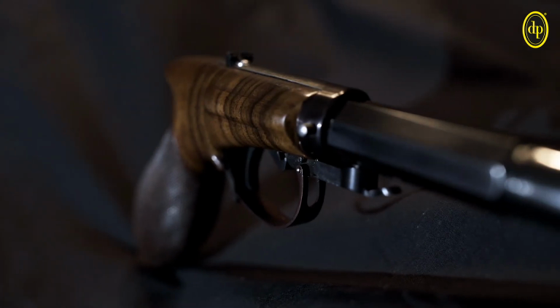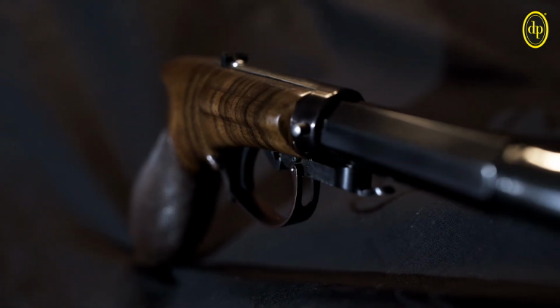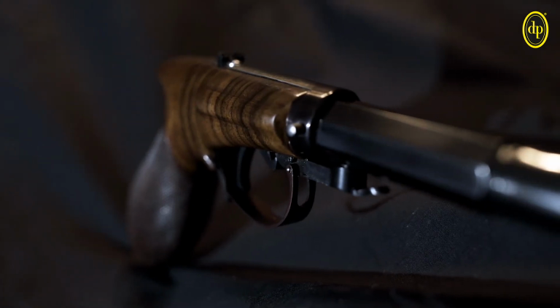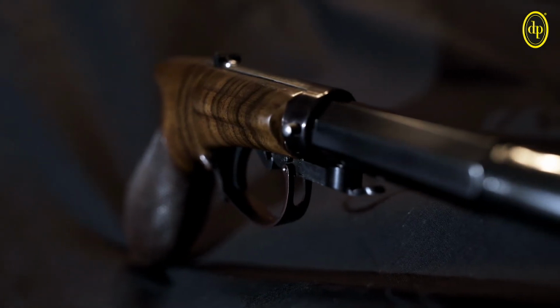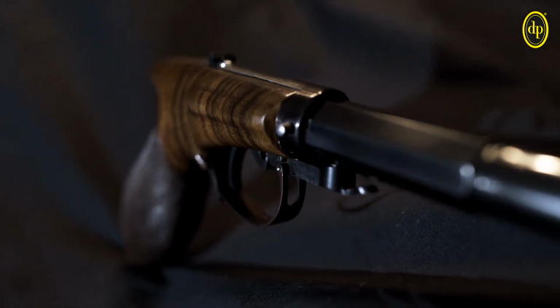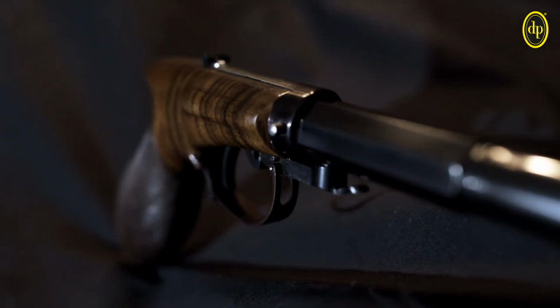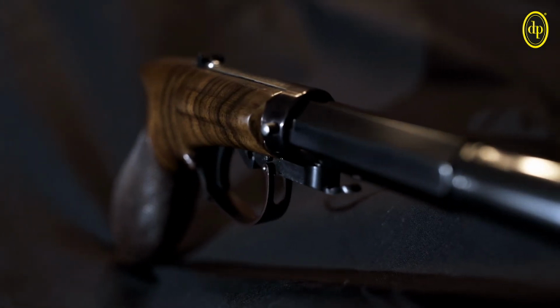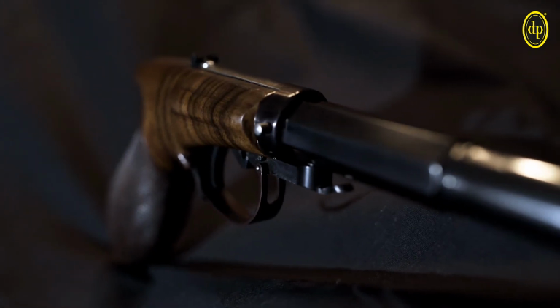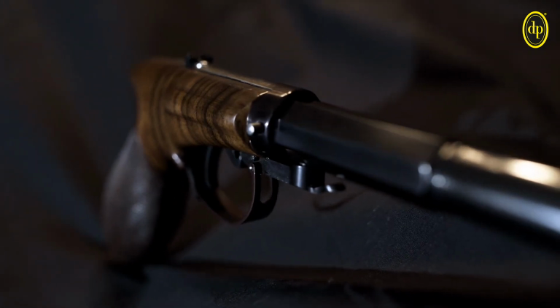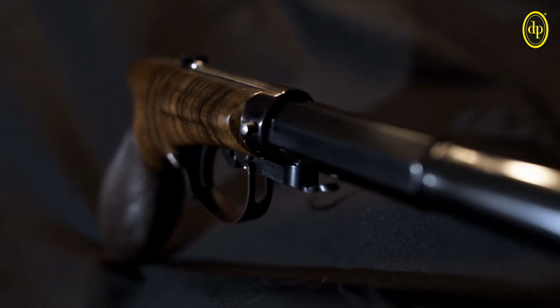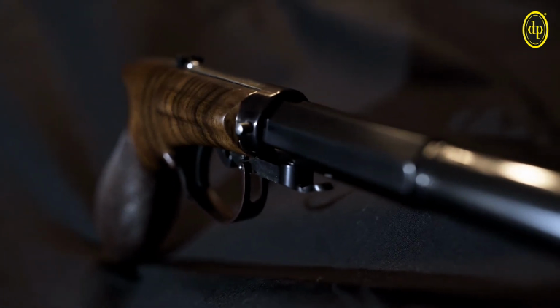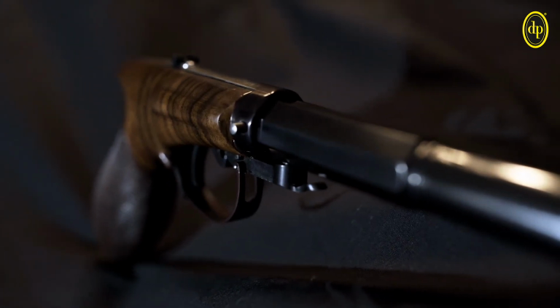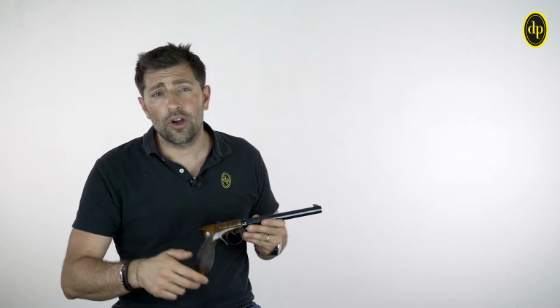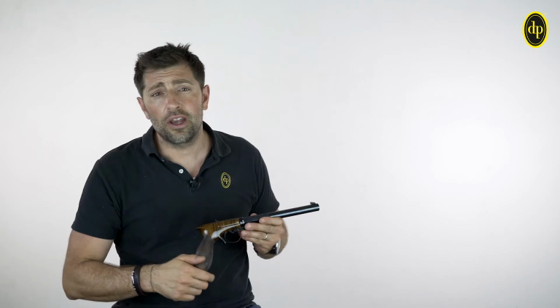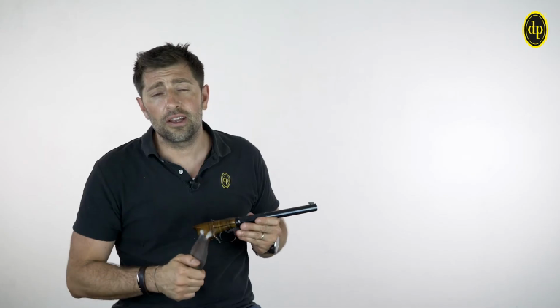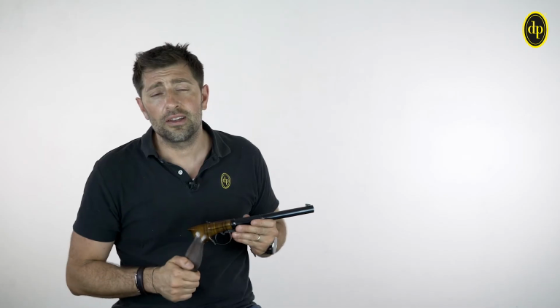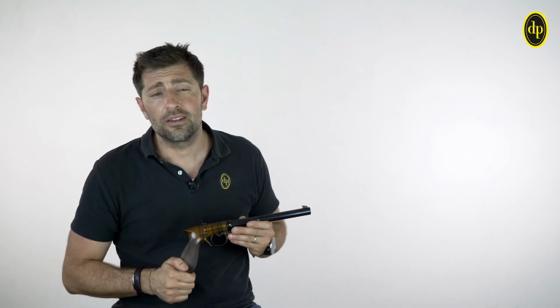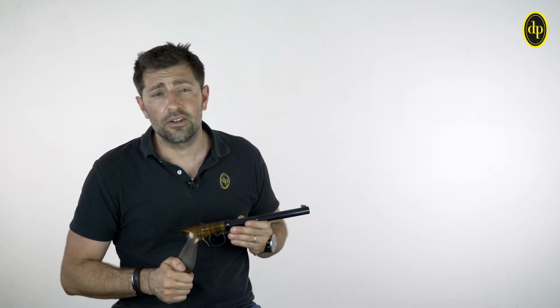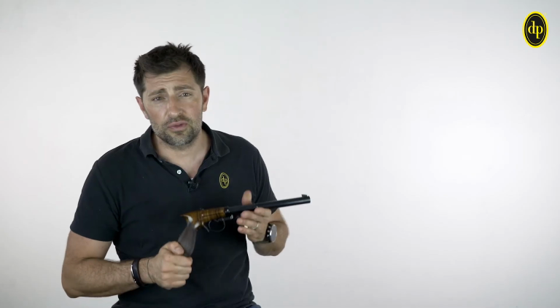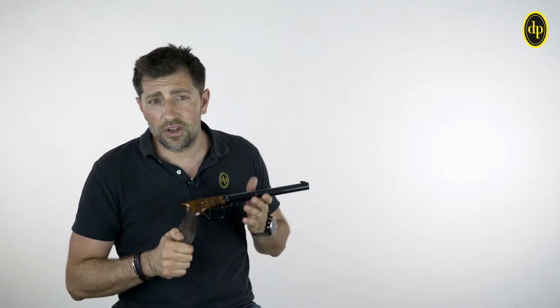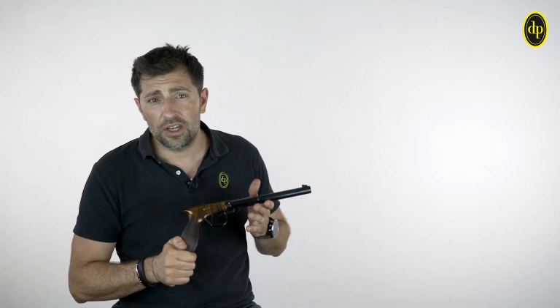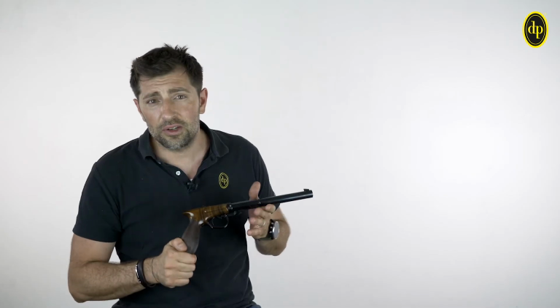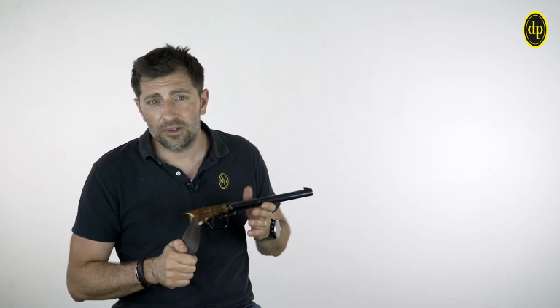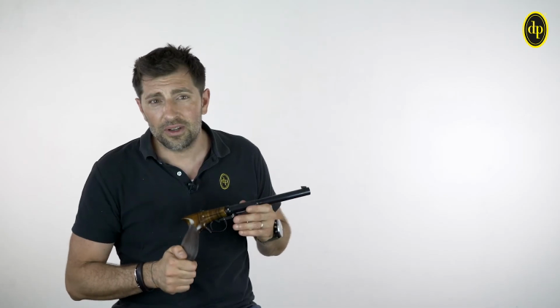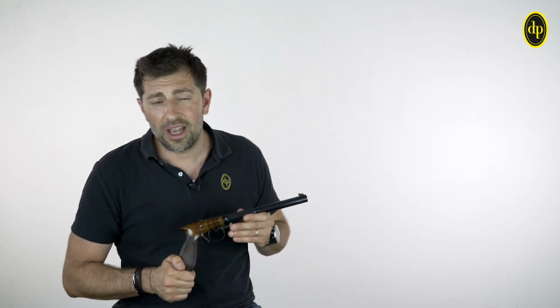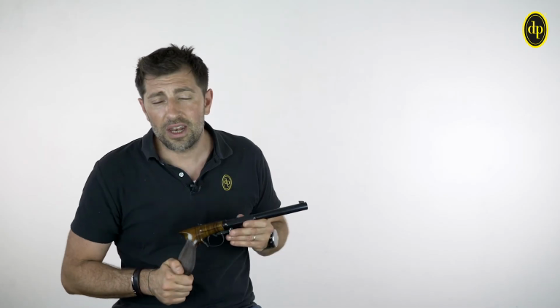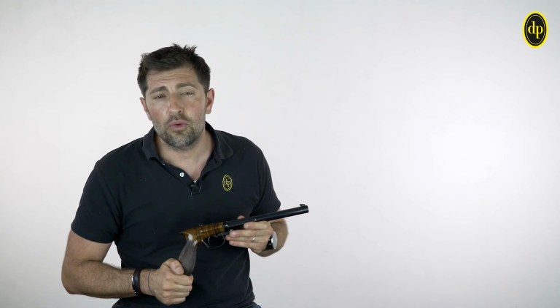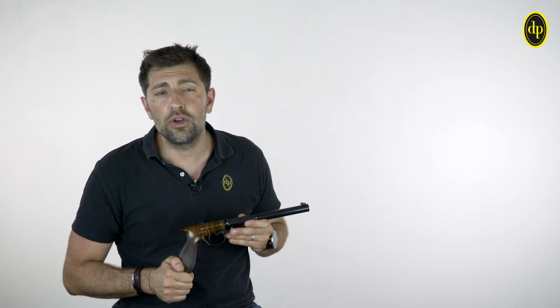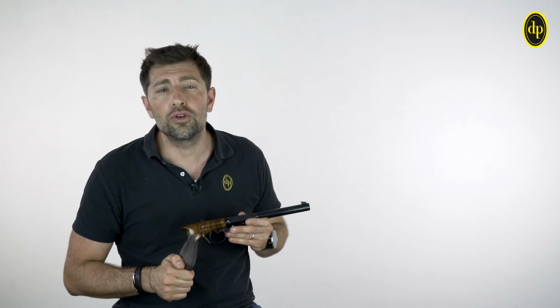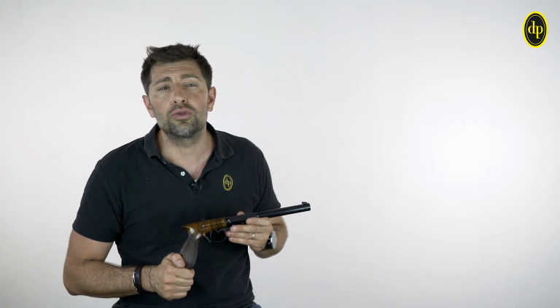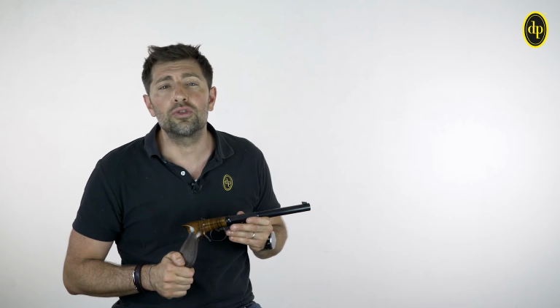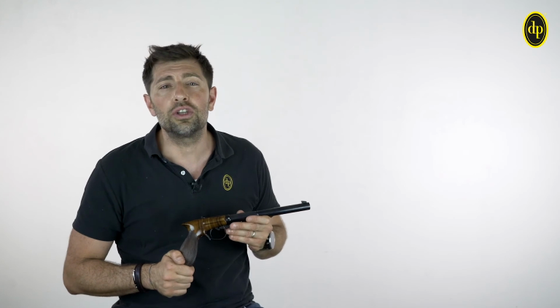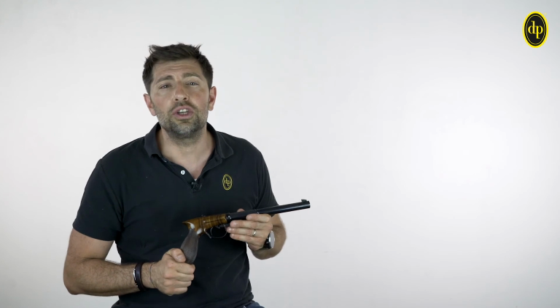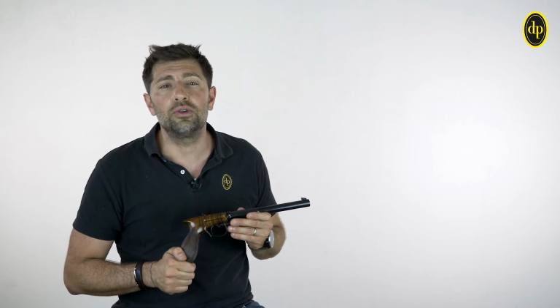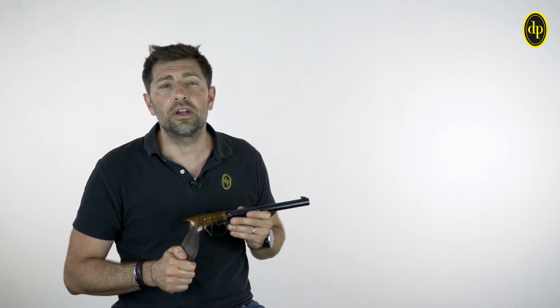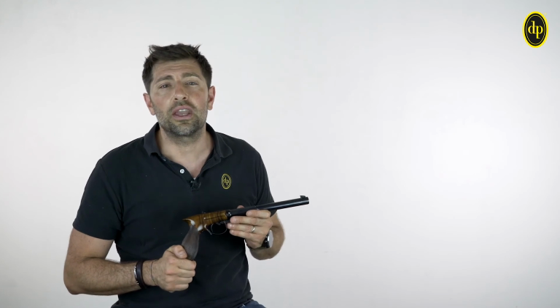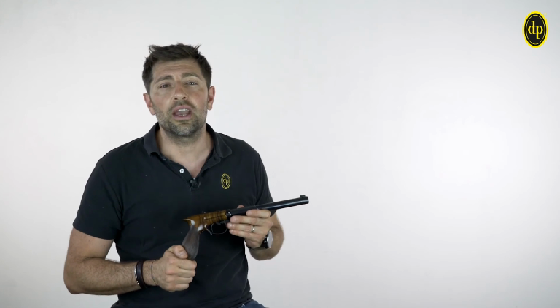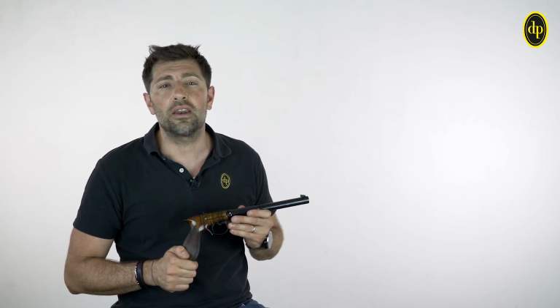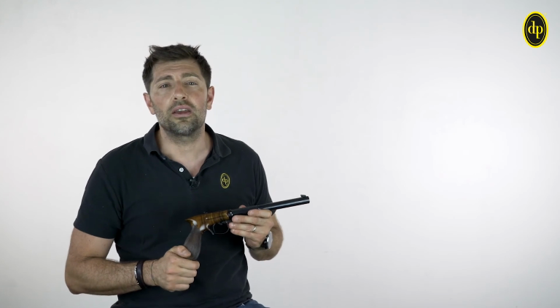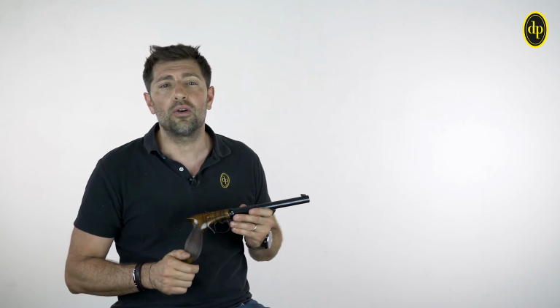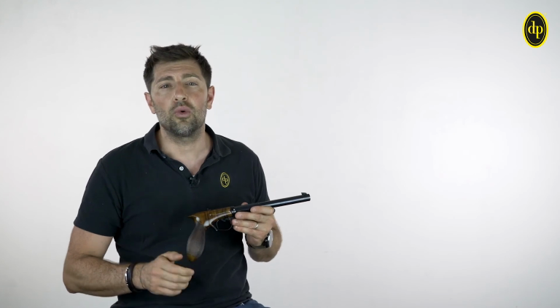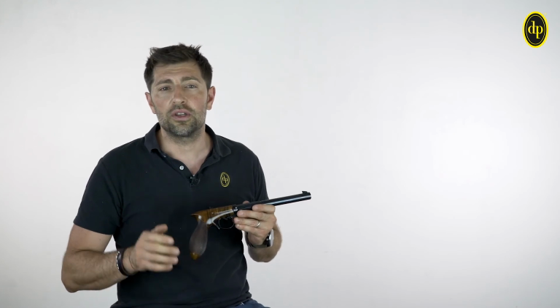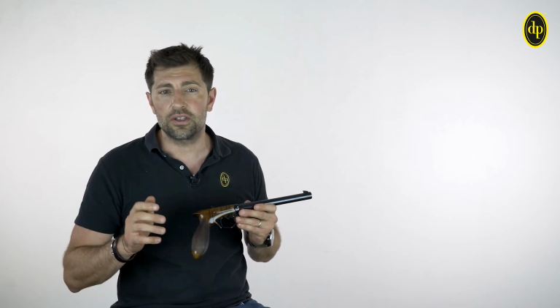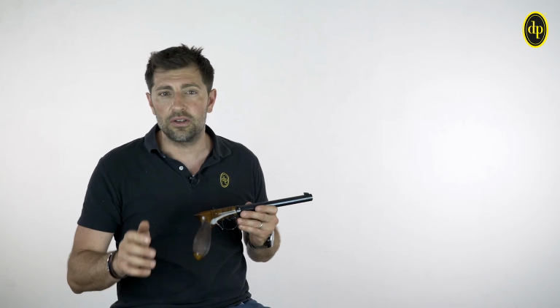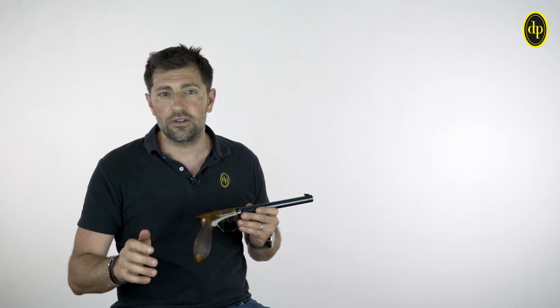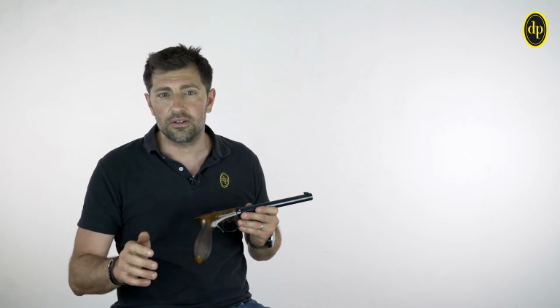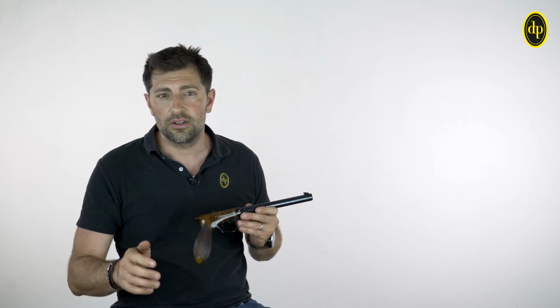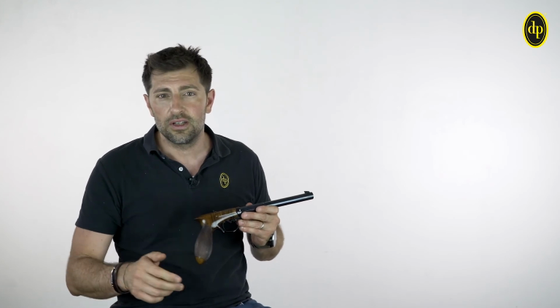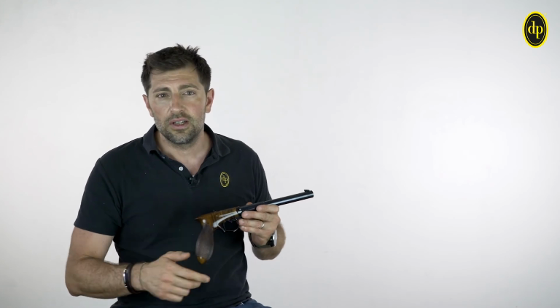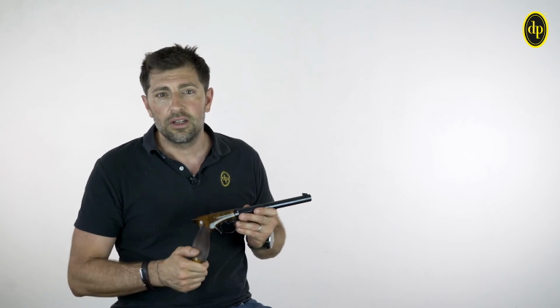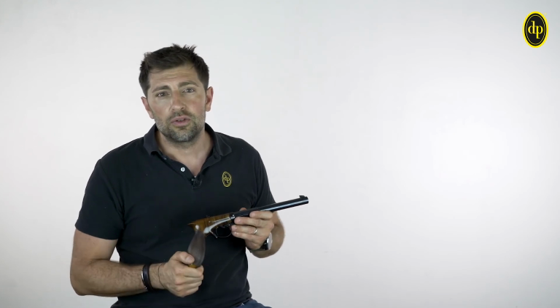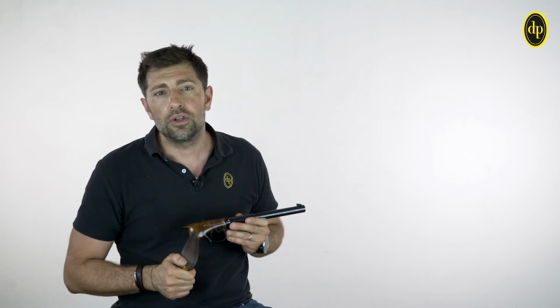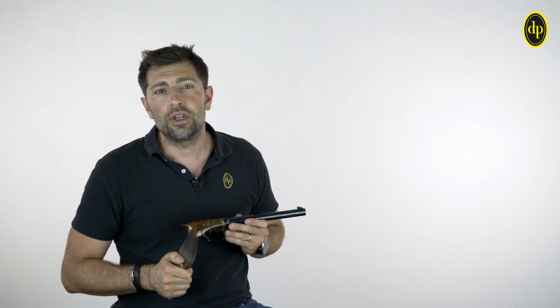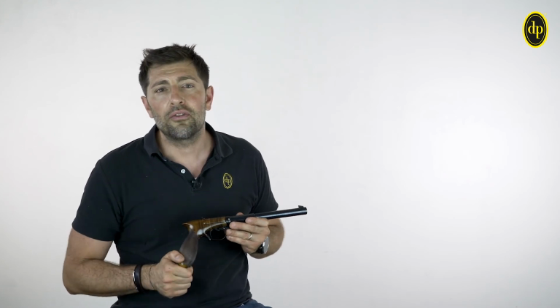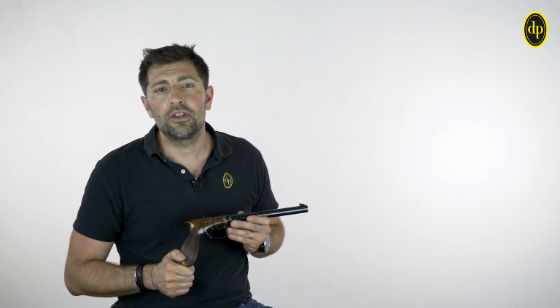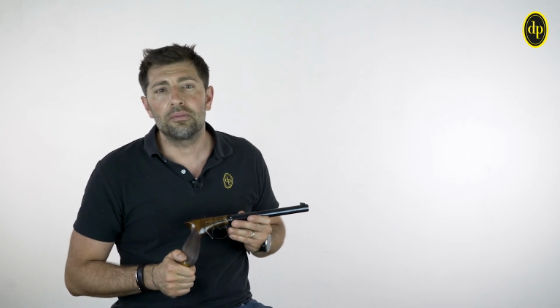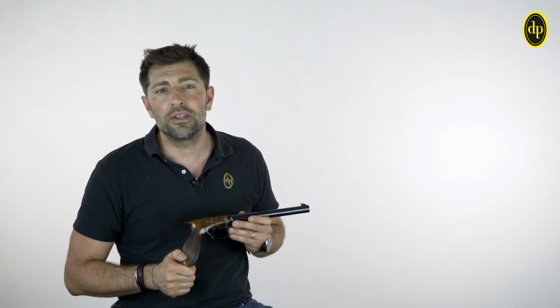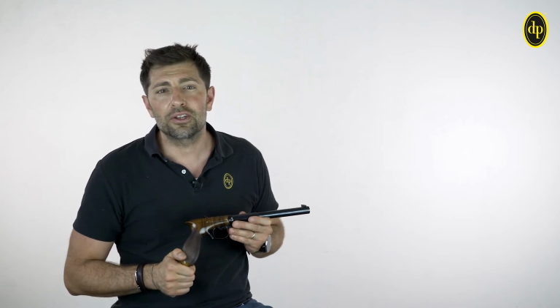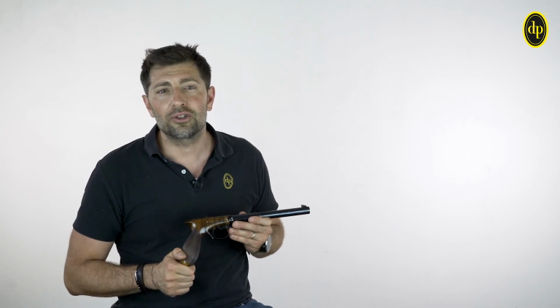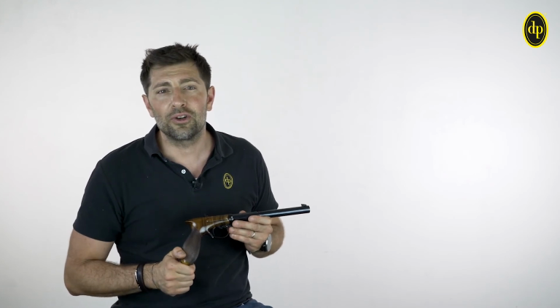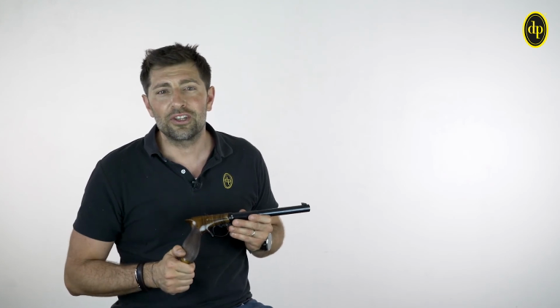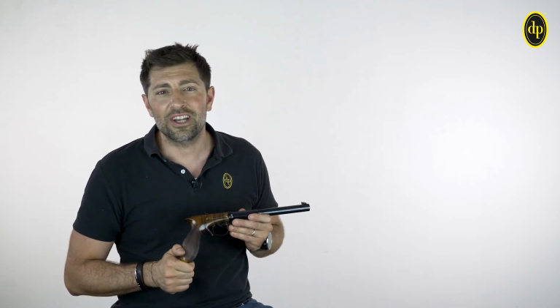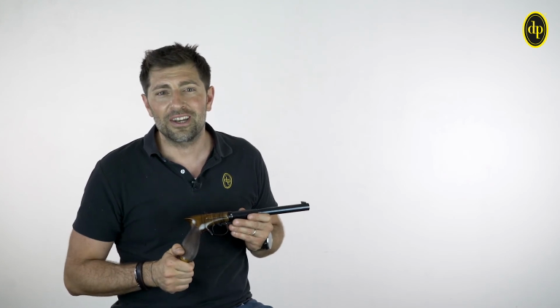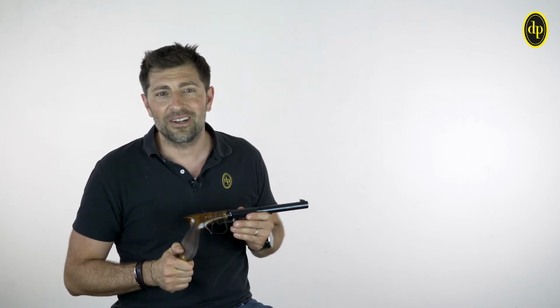I hope you enjoyed this video, and I wish to see you again here on the Davide Pedersoli channel.